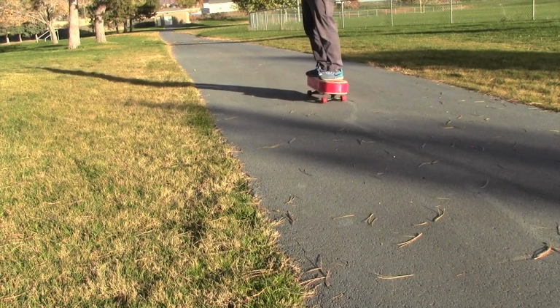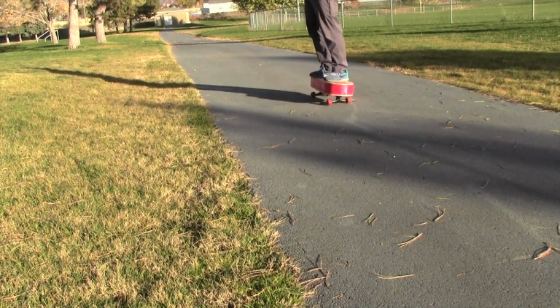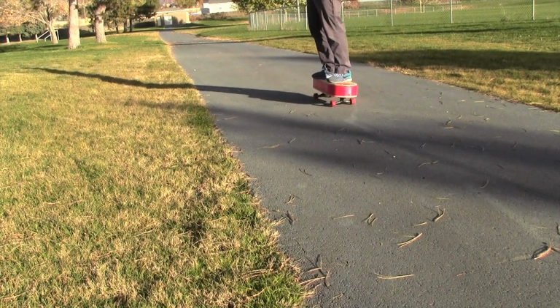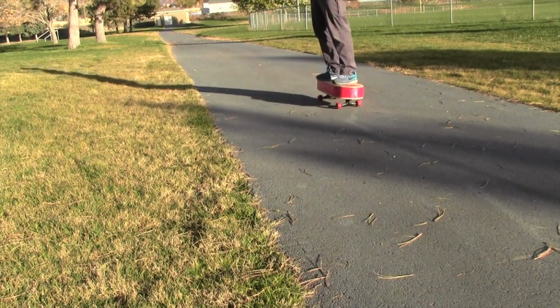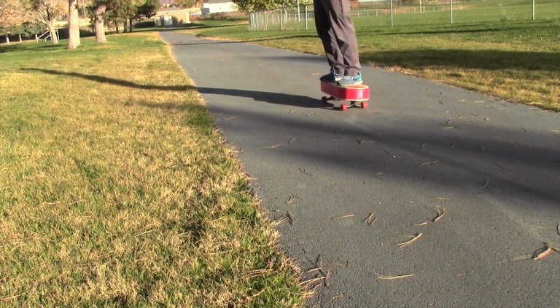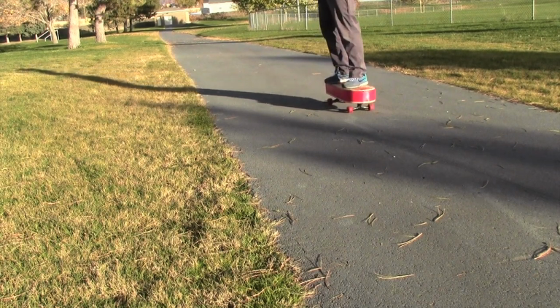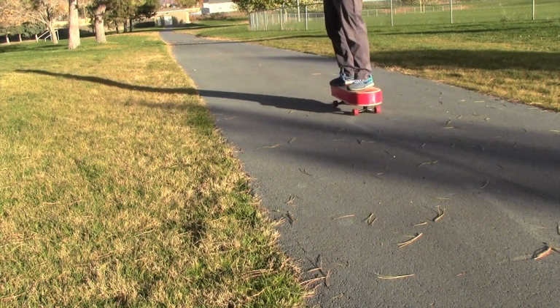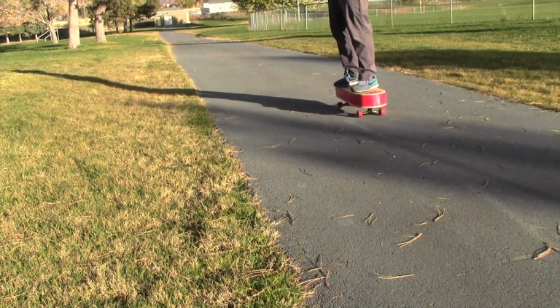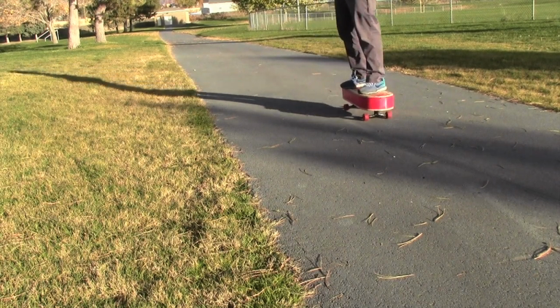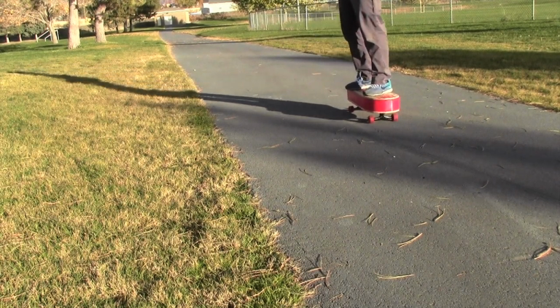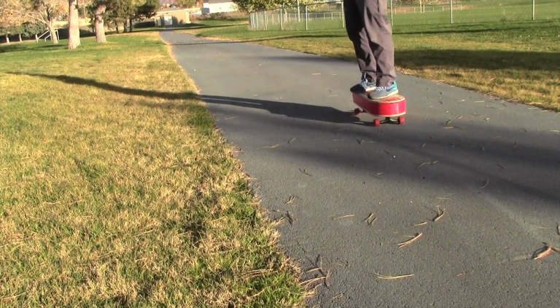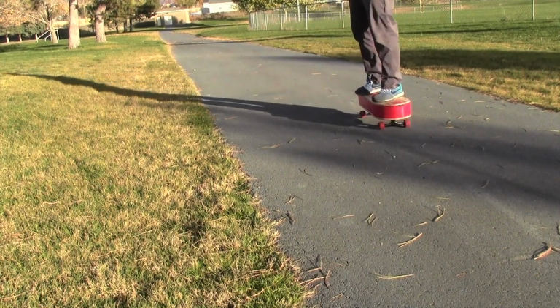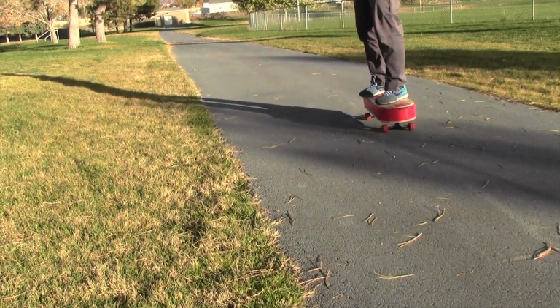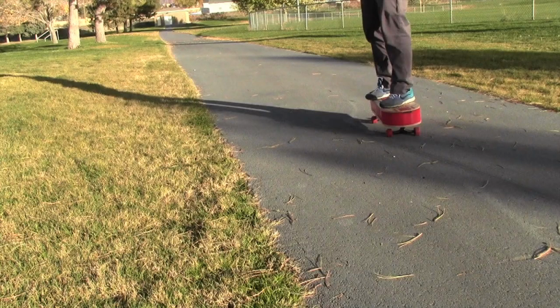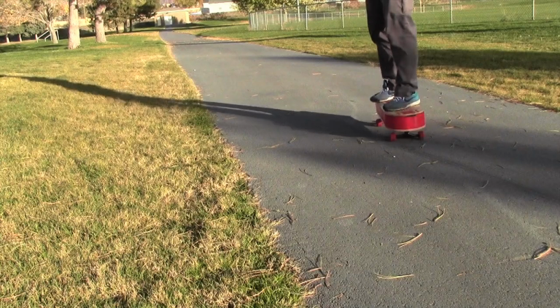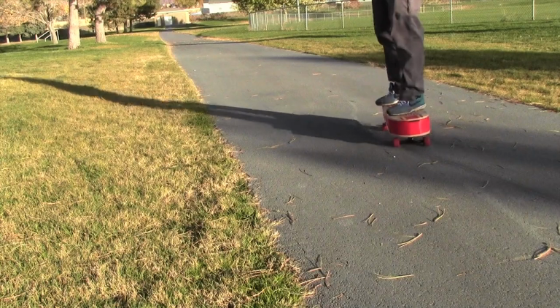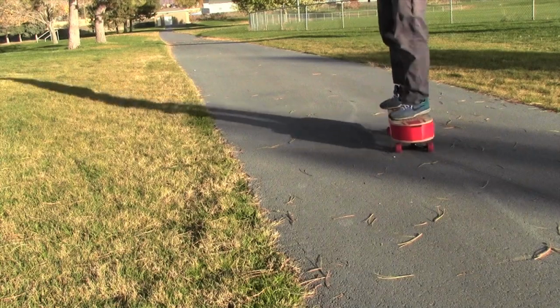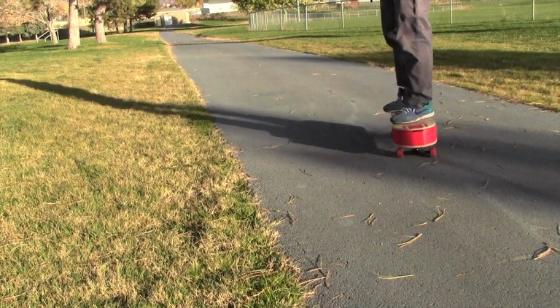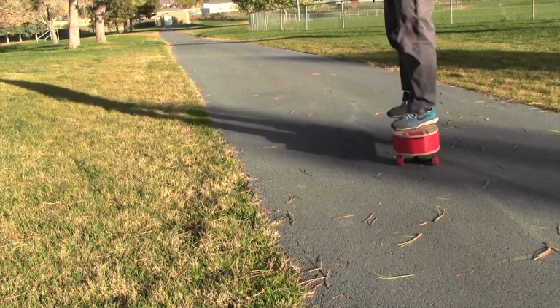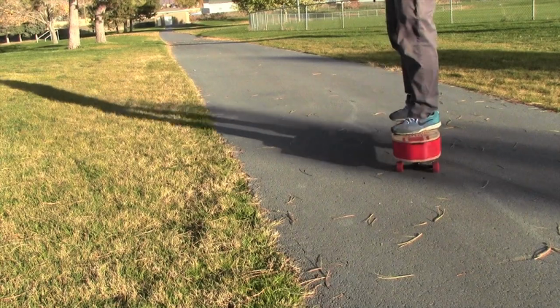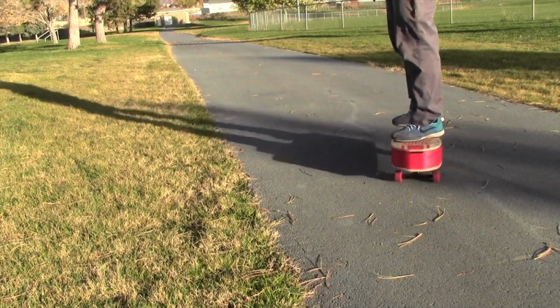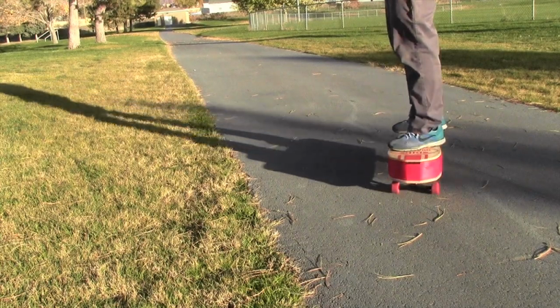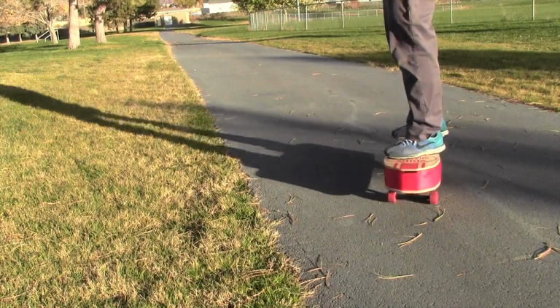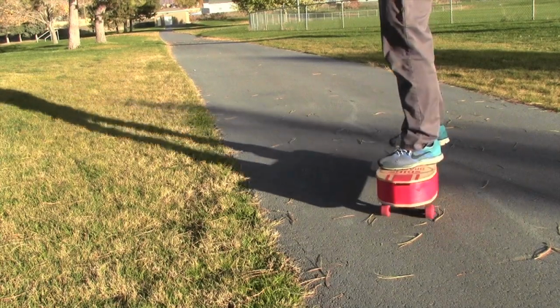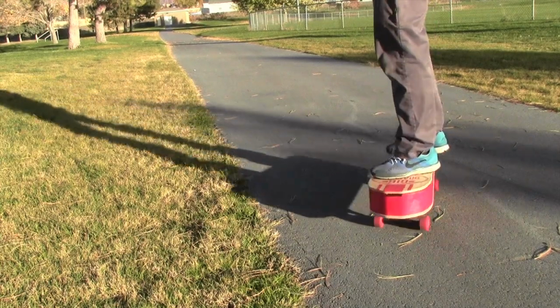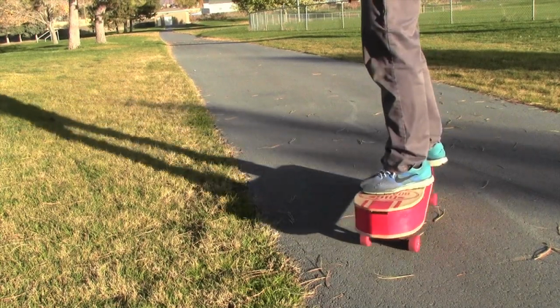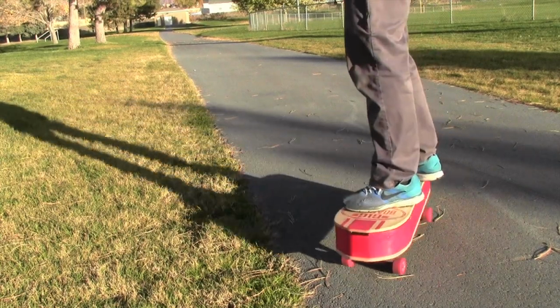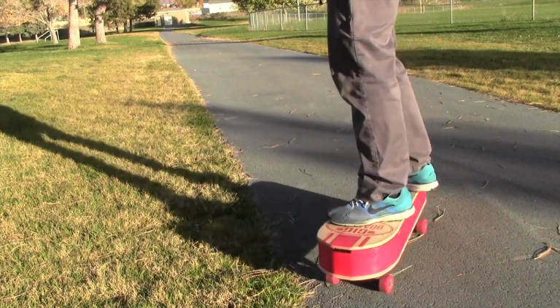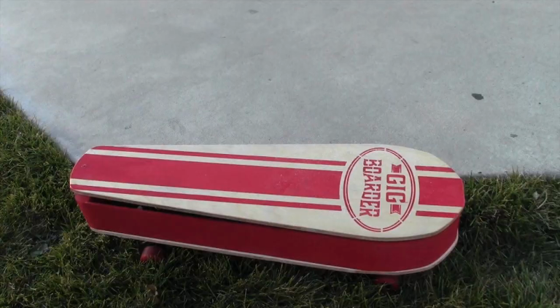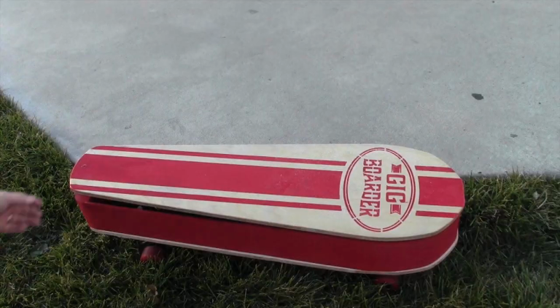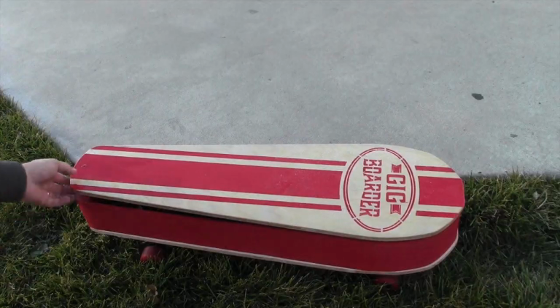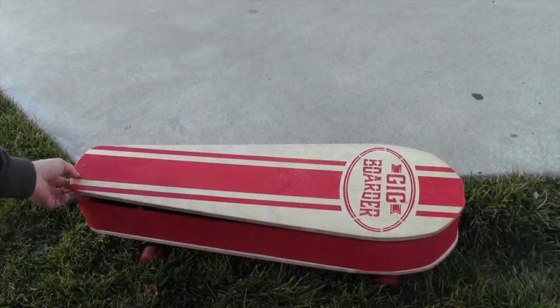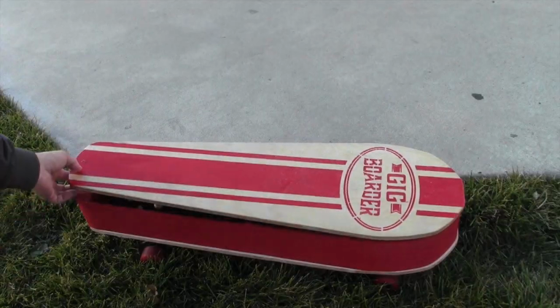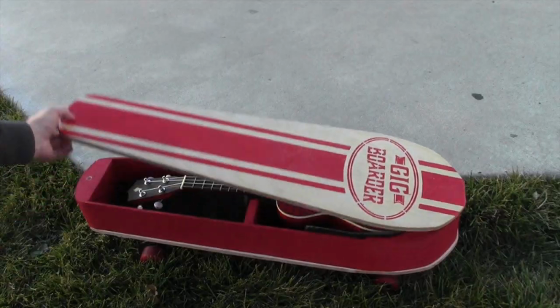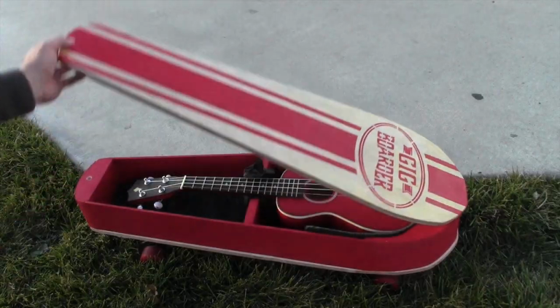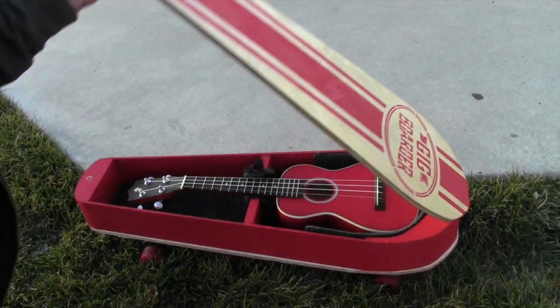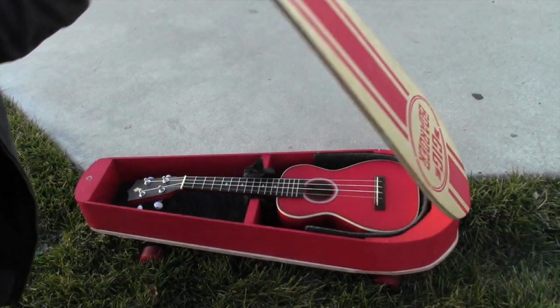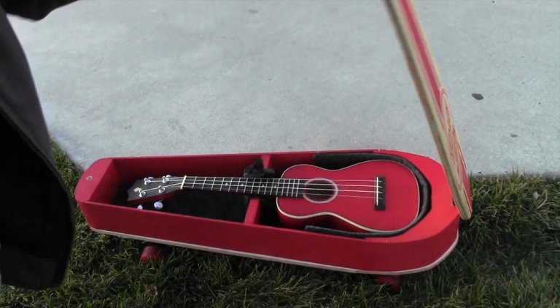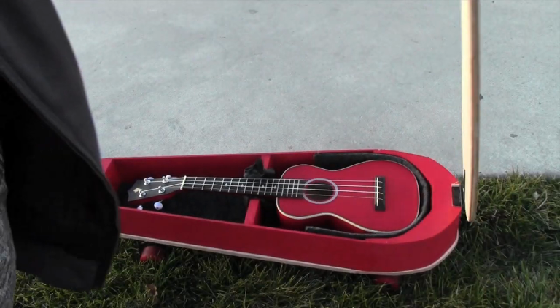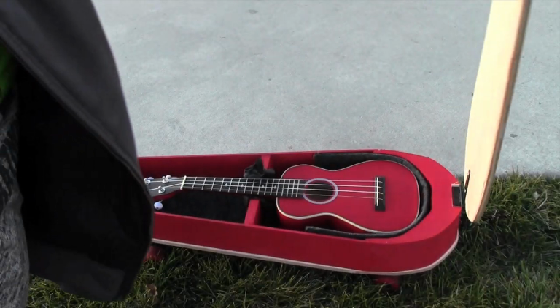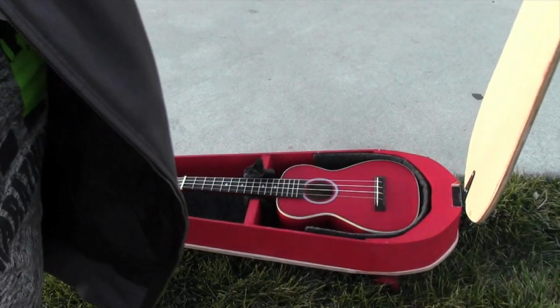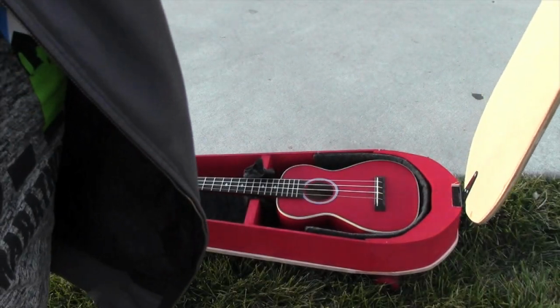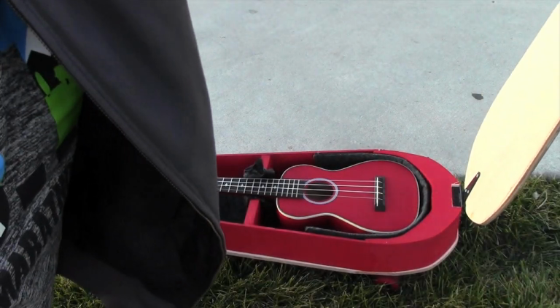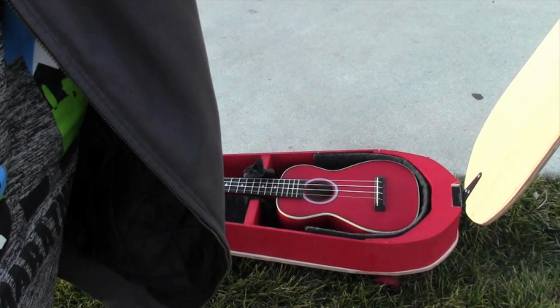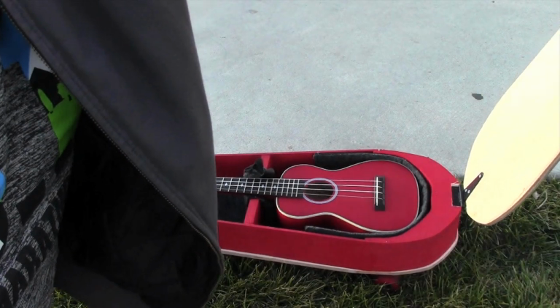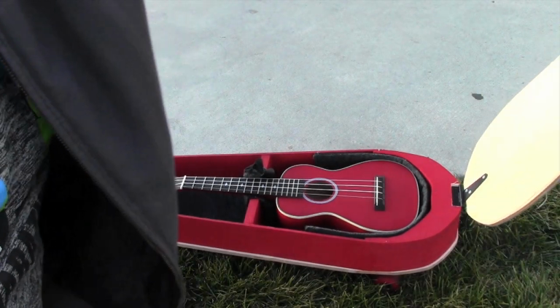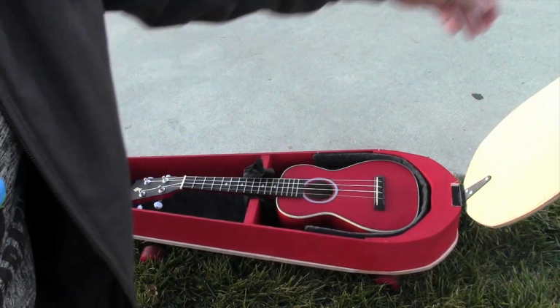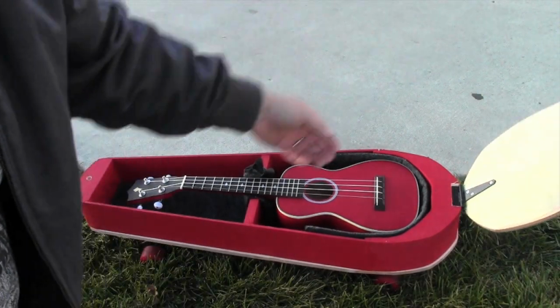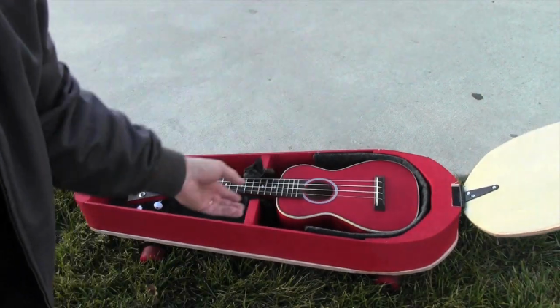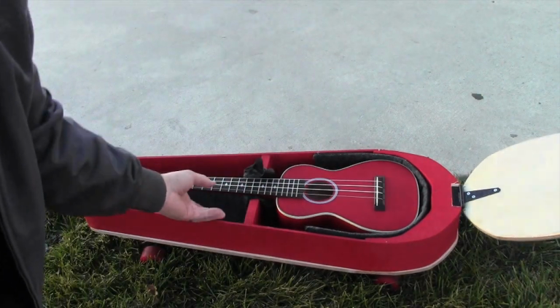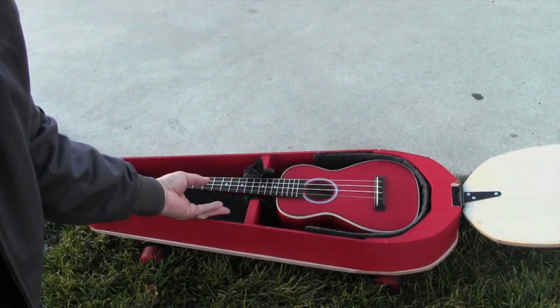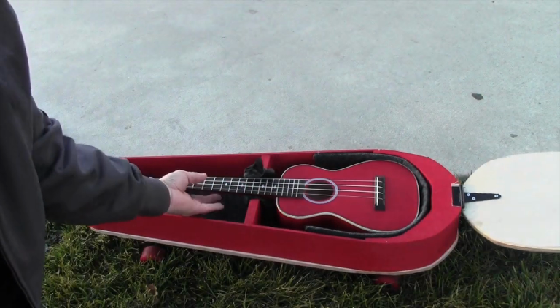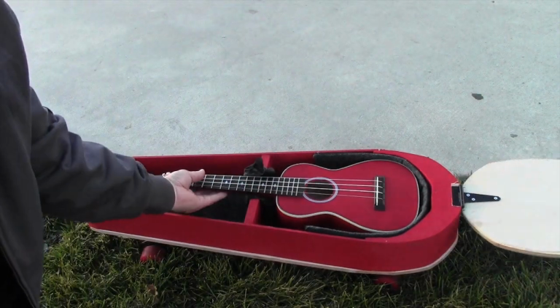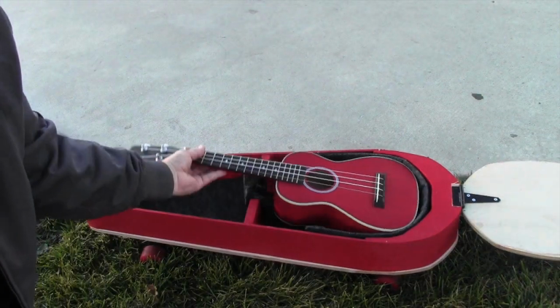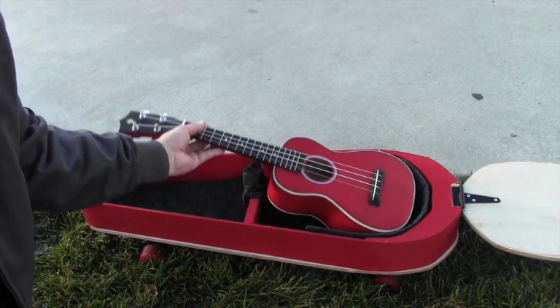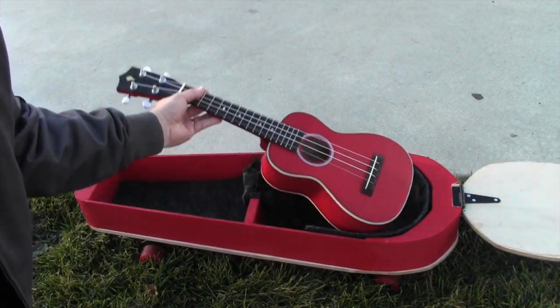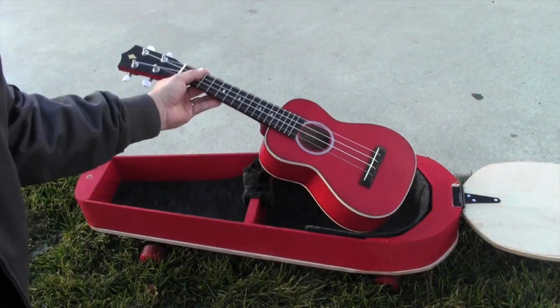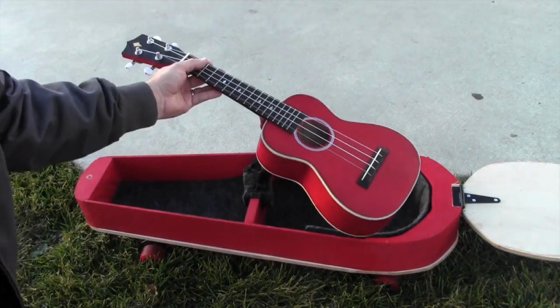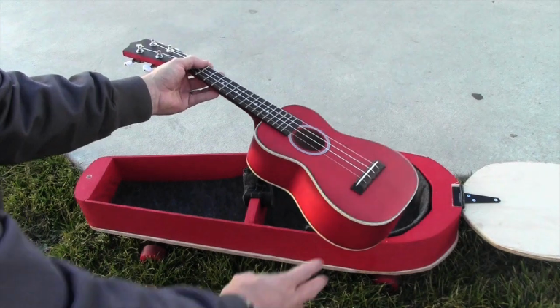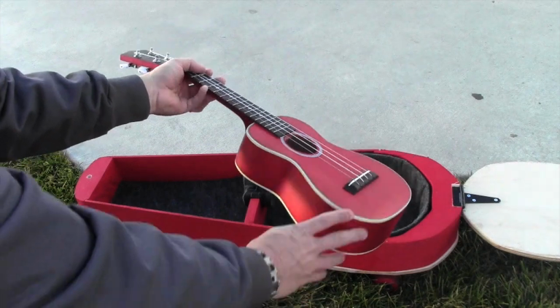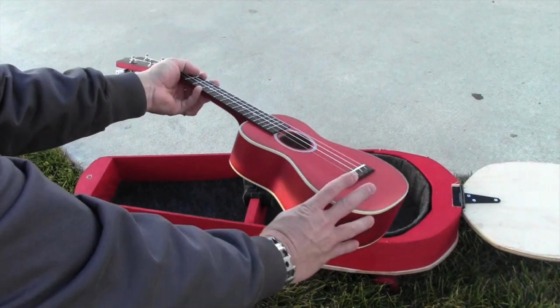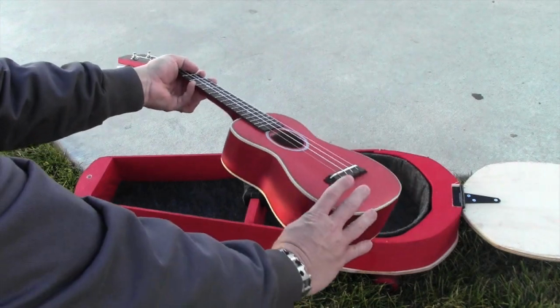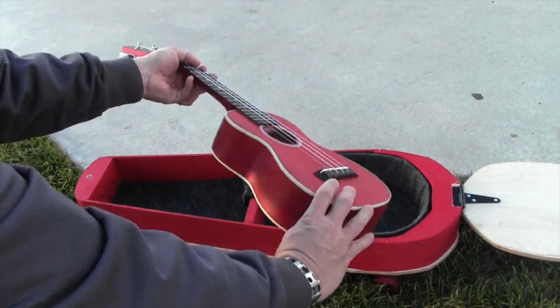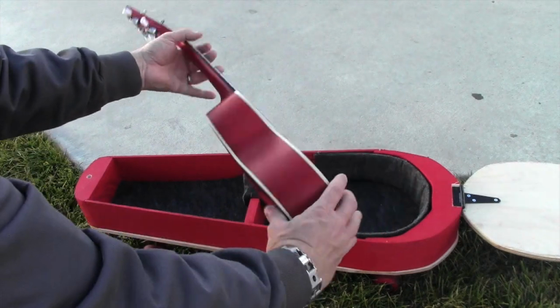After your ride to where you're going, you can use it as a seat. Then you can get out your ukulele and jam.